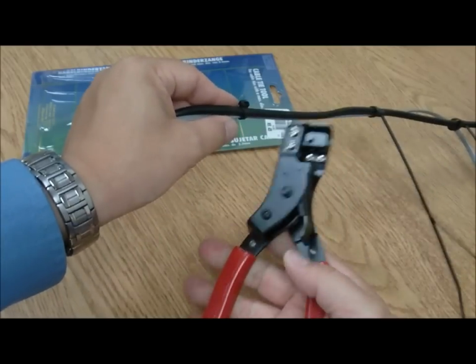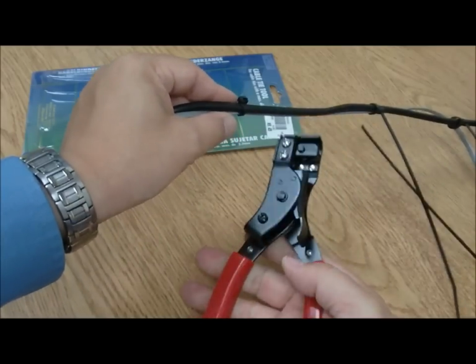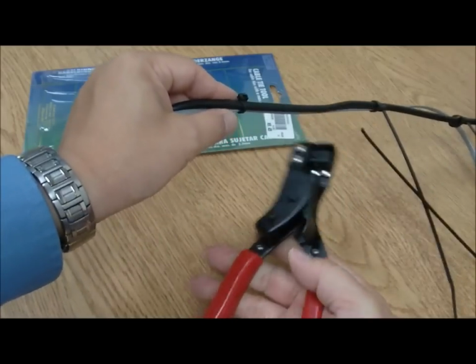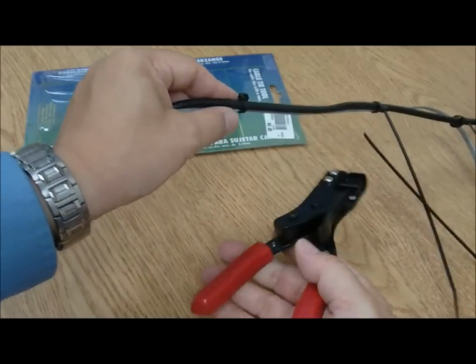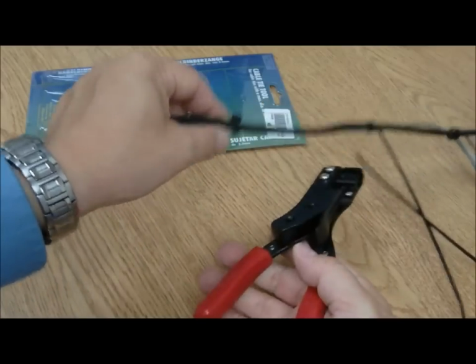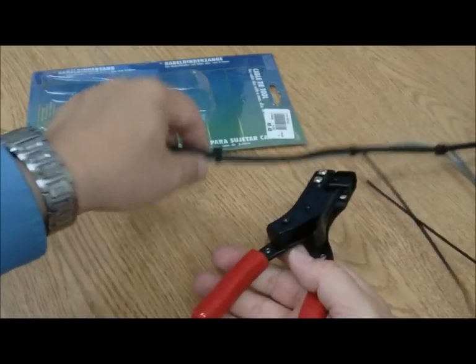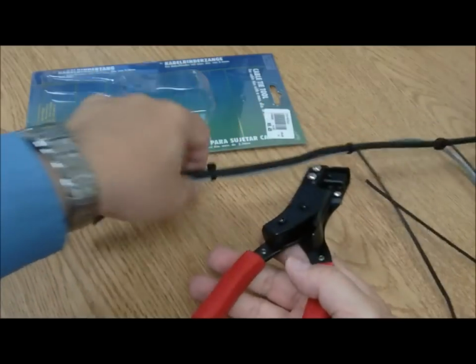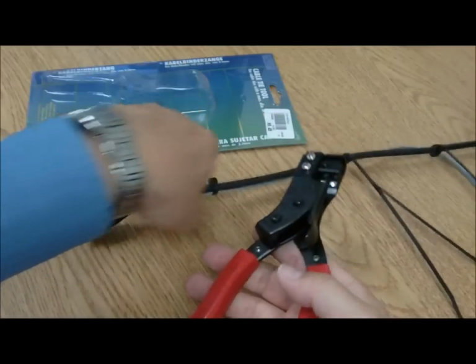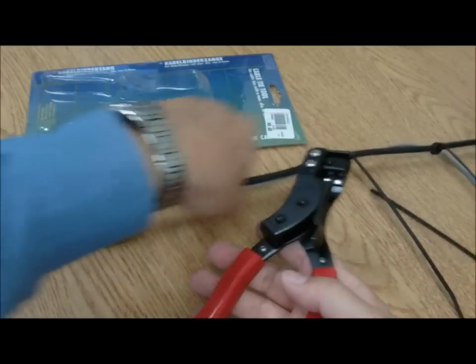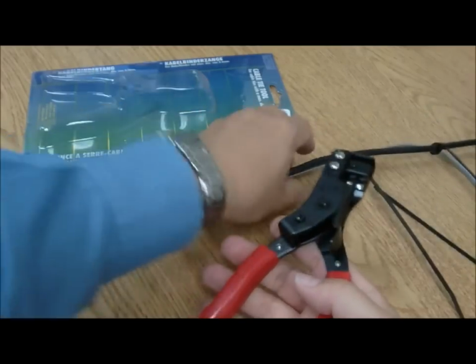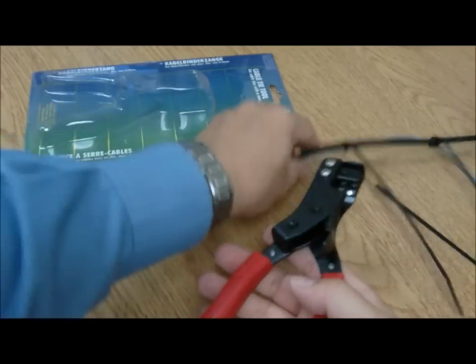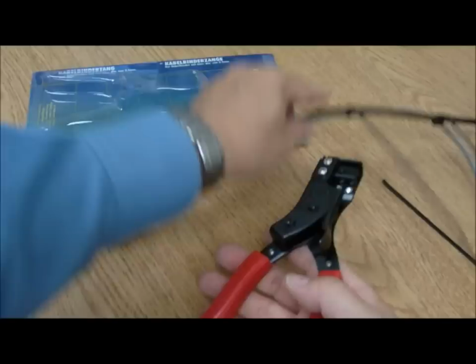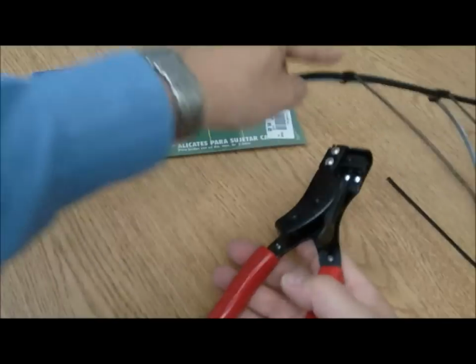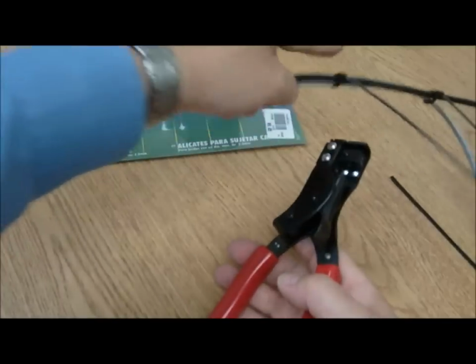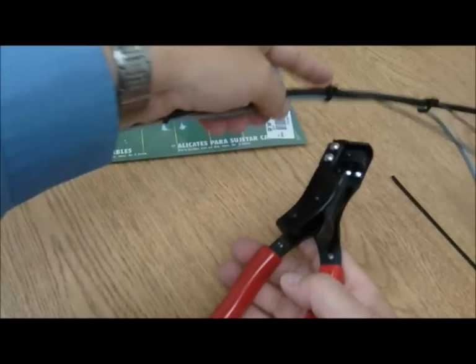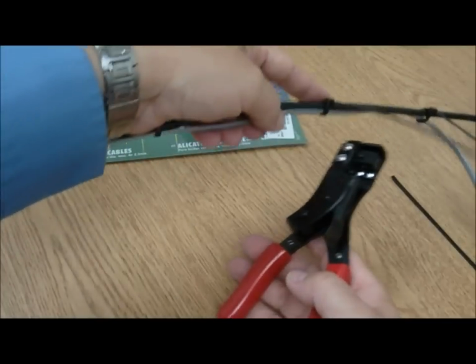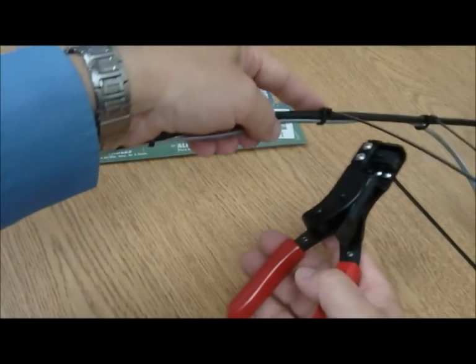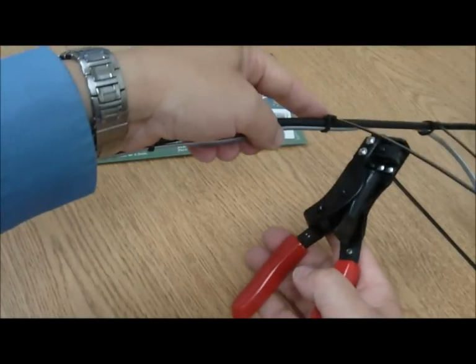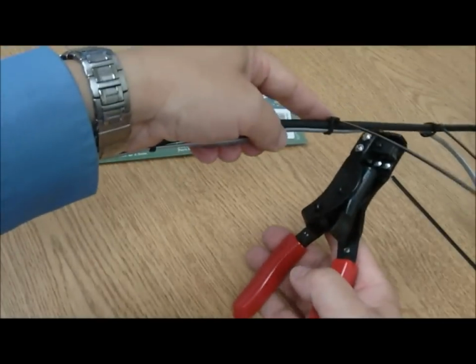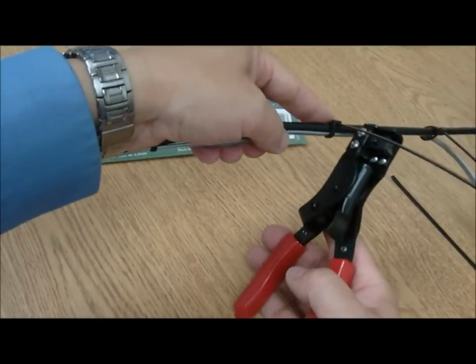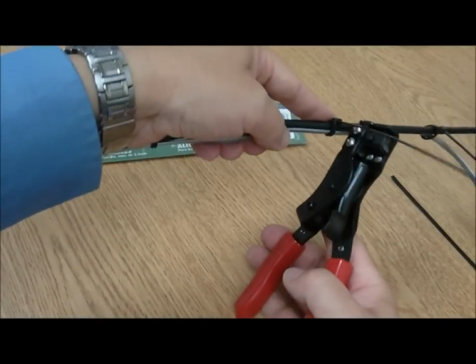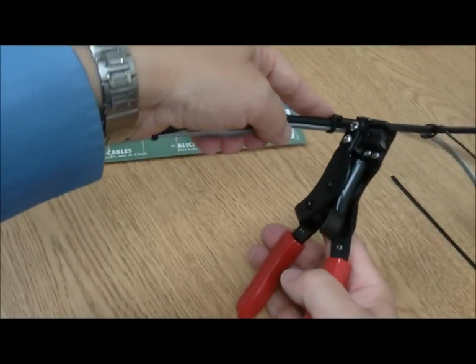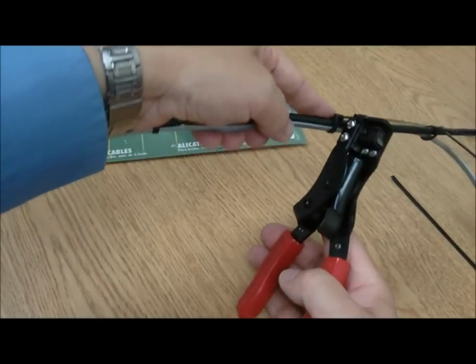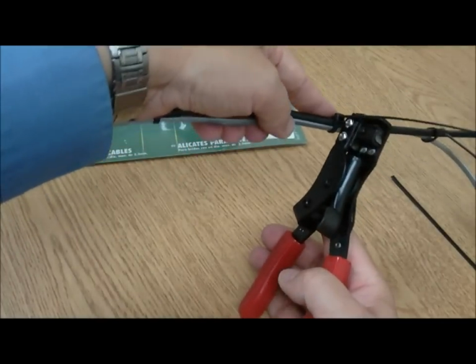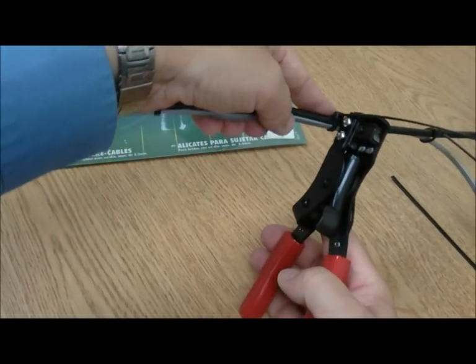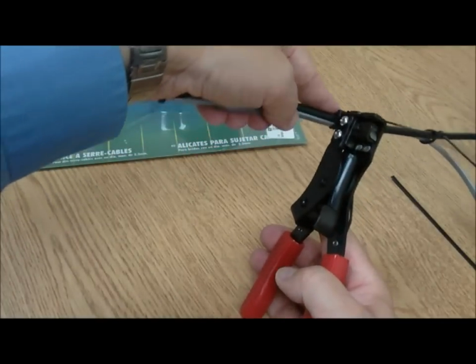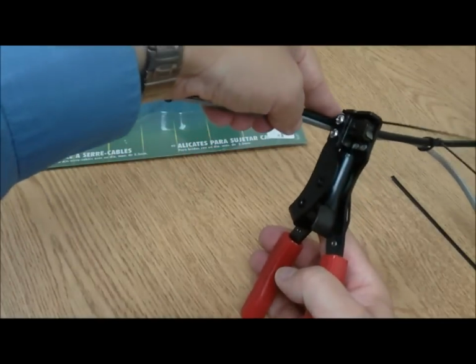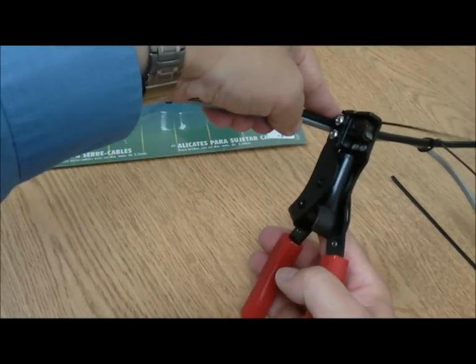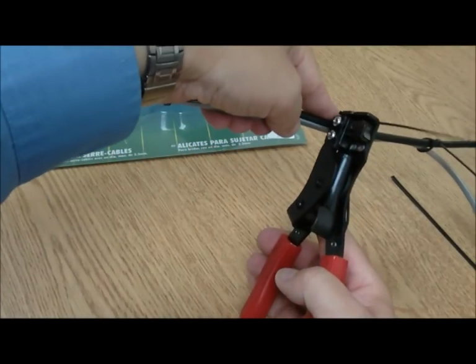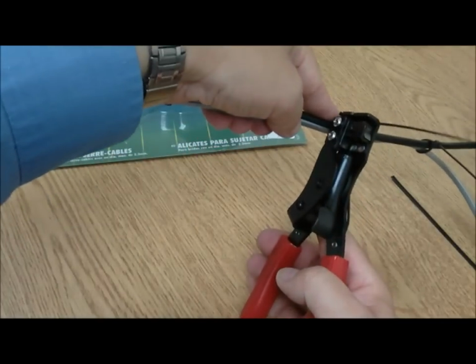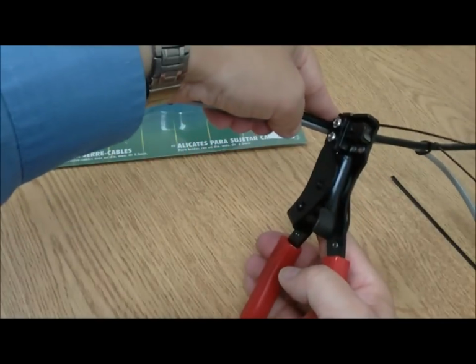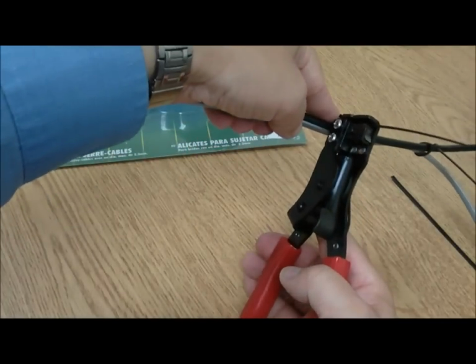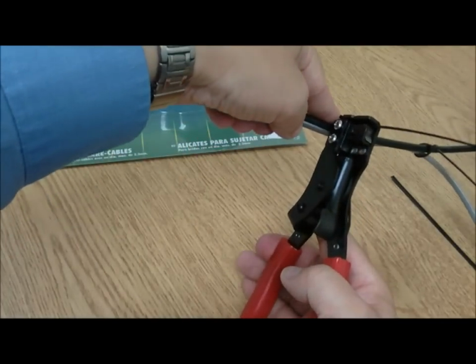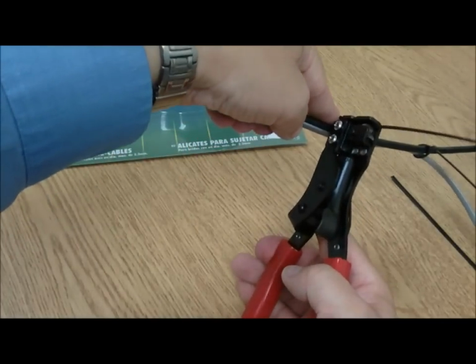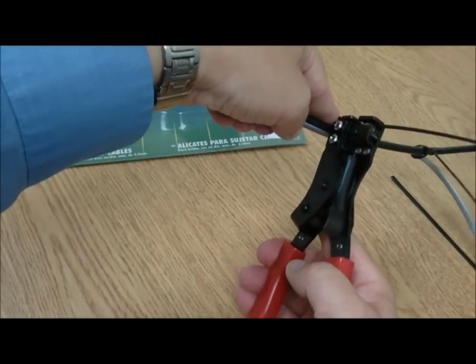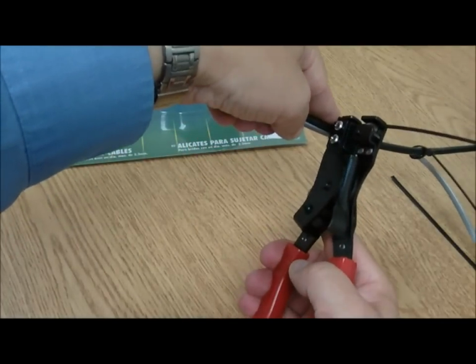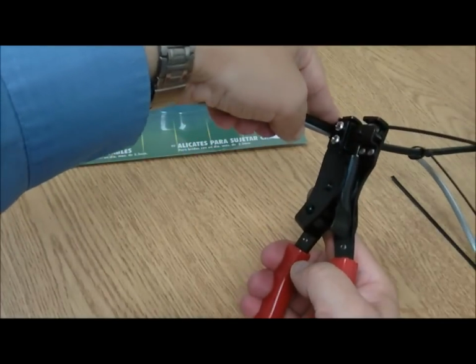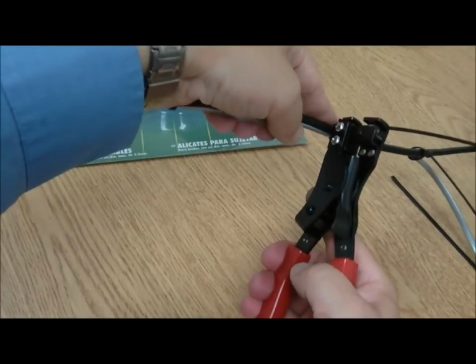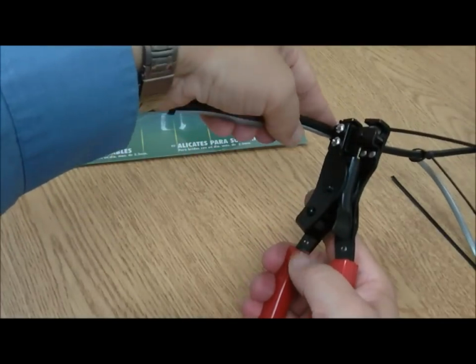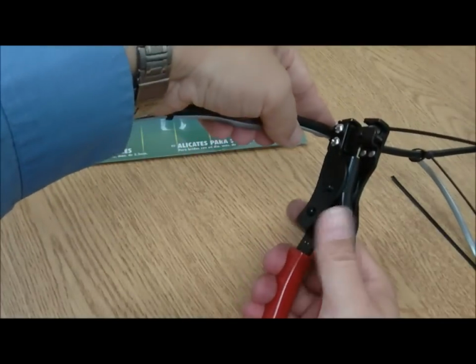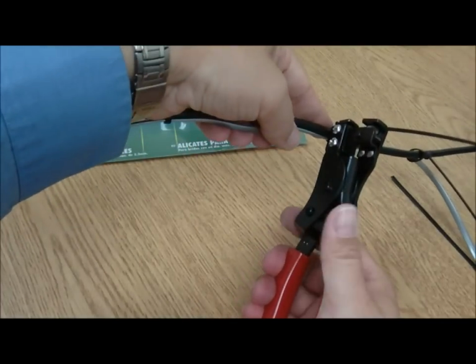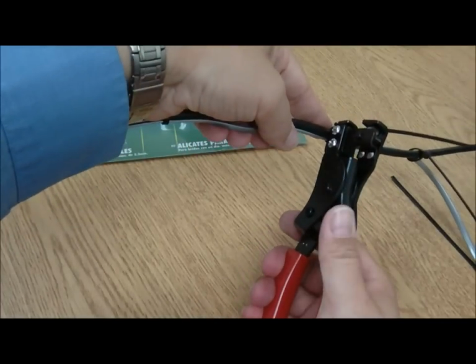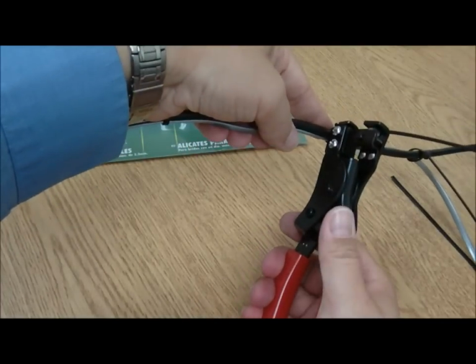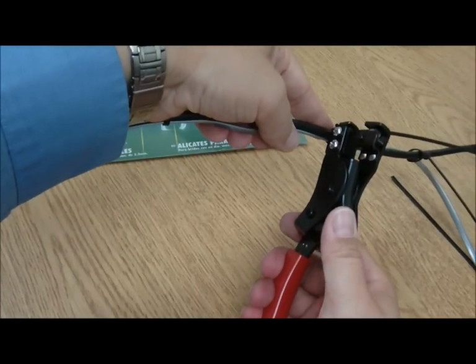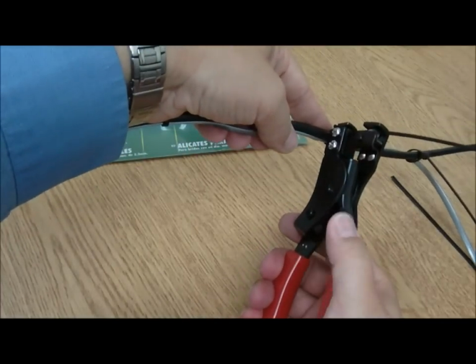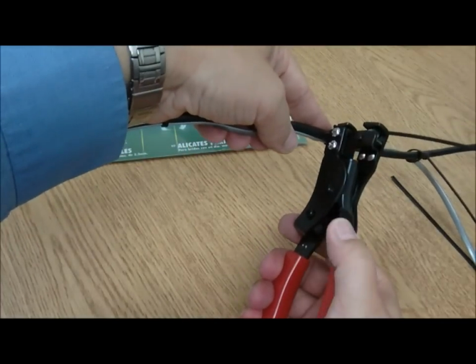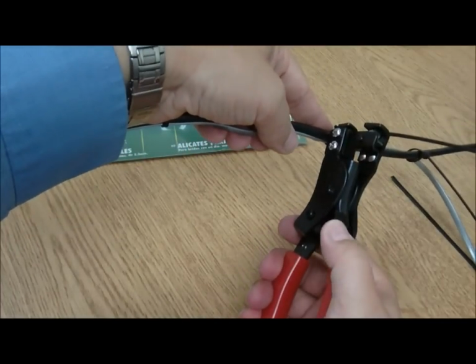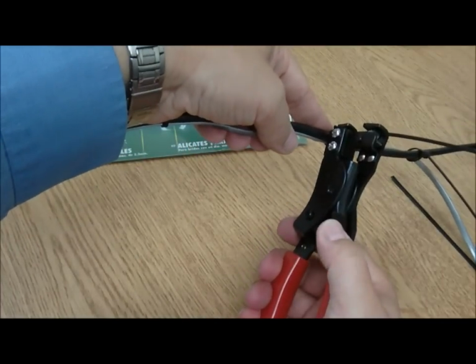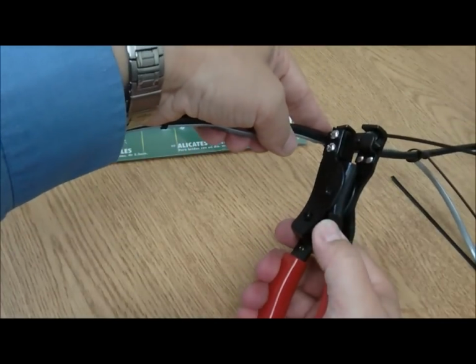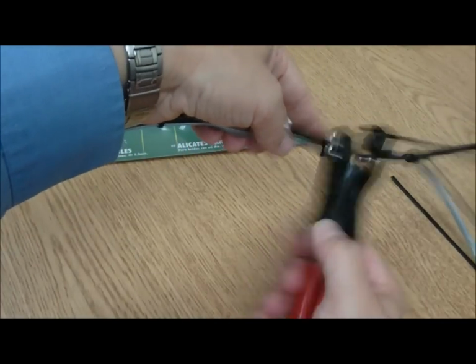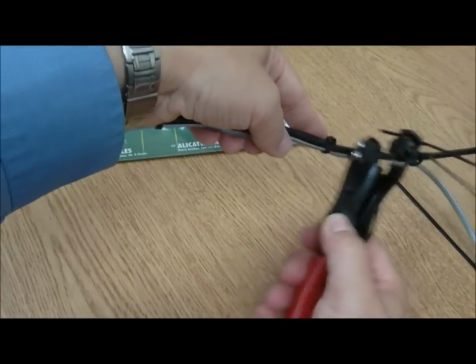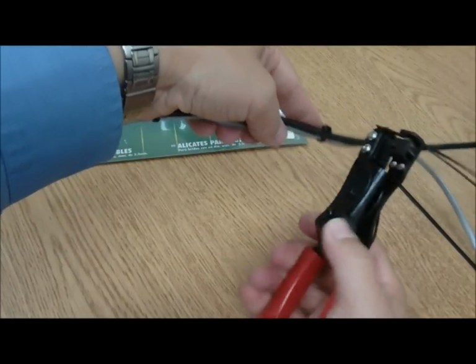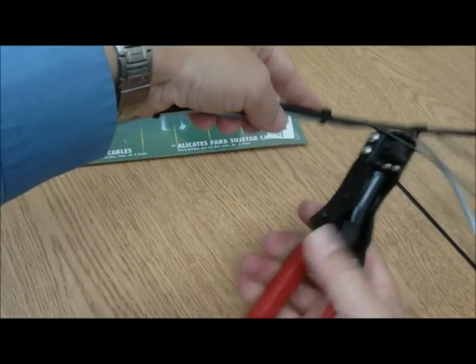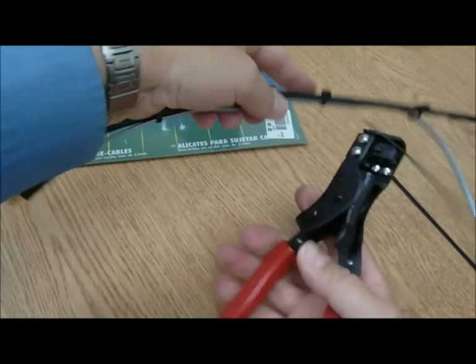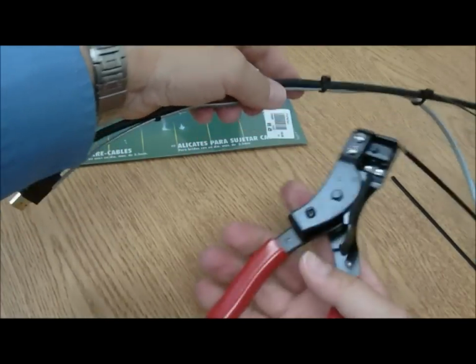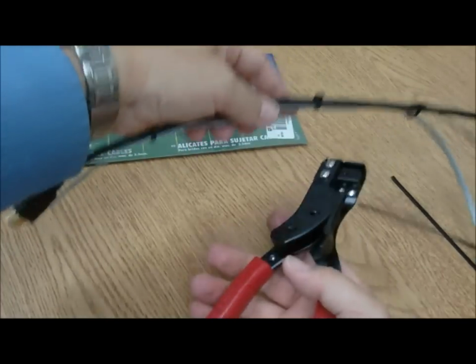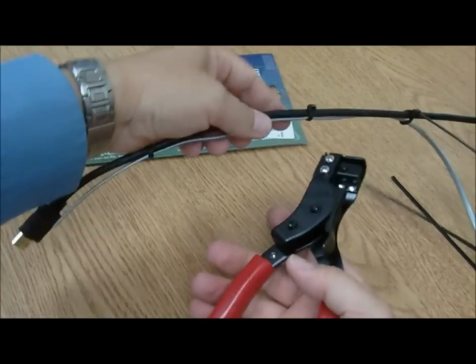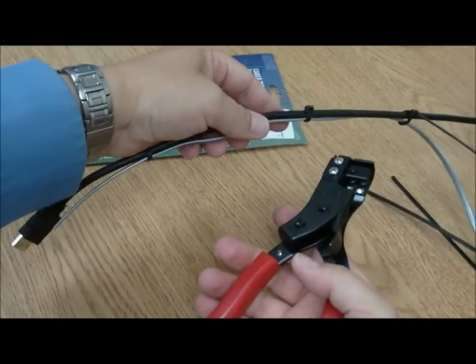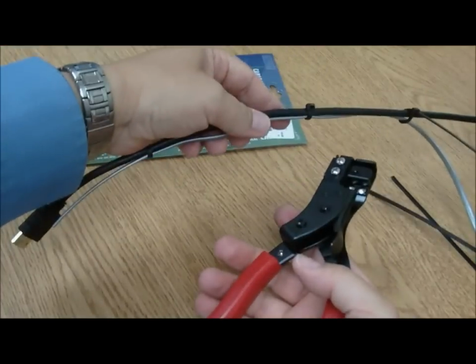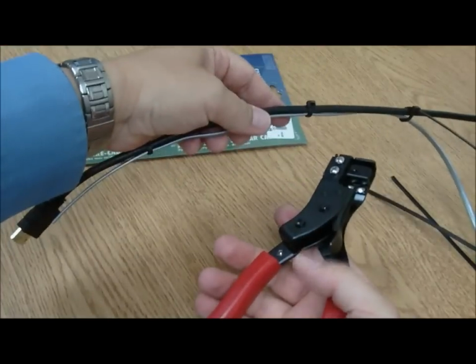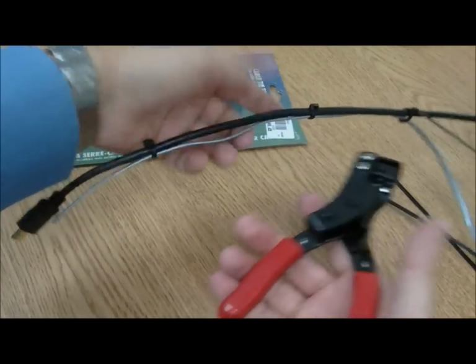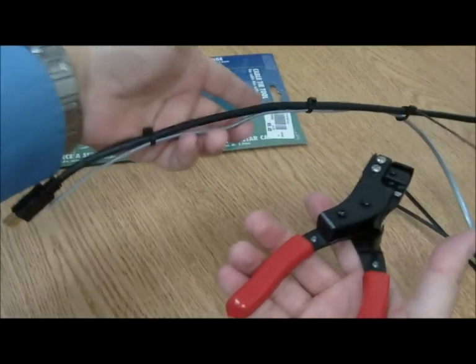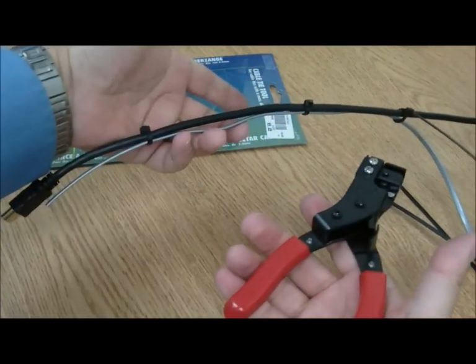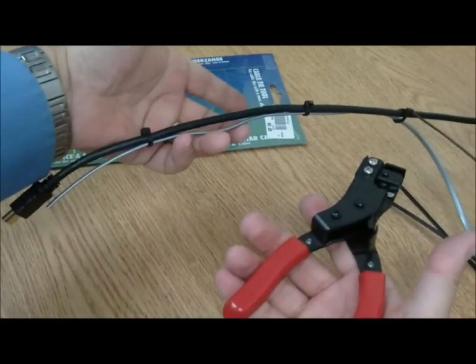There you go. Lather, rinse, repeat. Go ahead, lay it in a slot, tighten it up, snip it shut. Easy, huh?